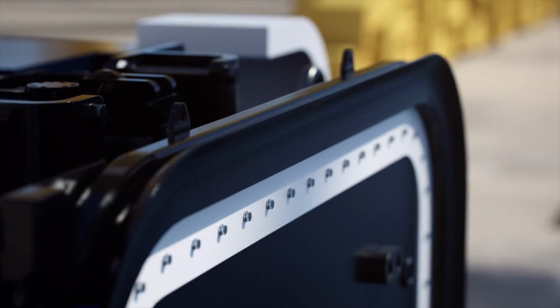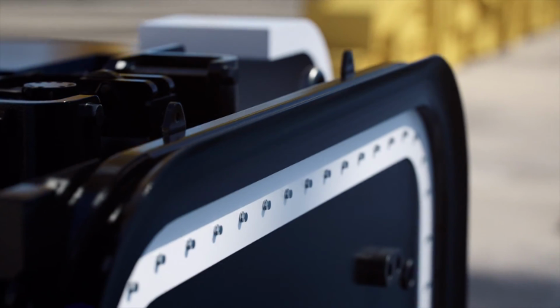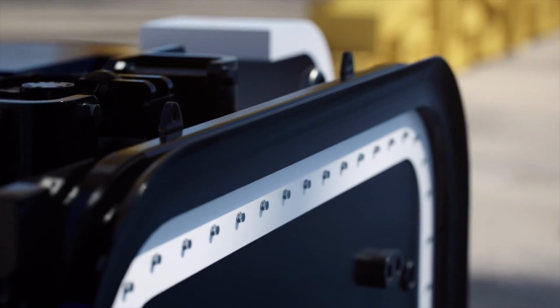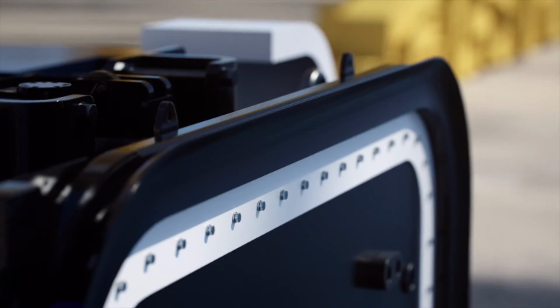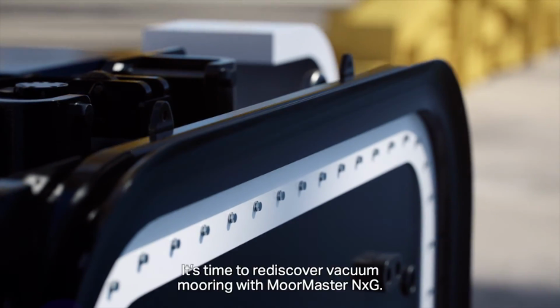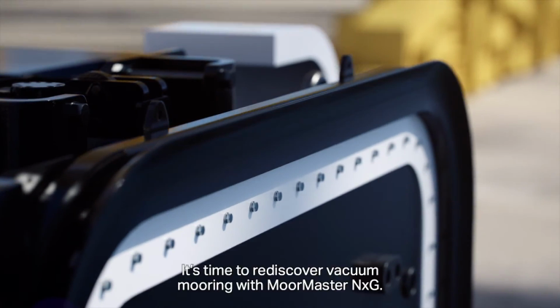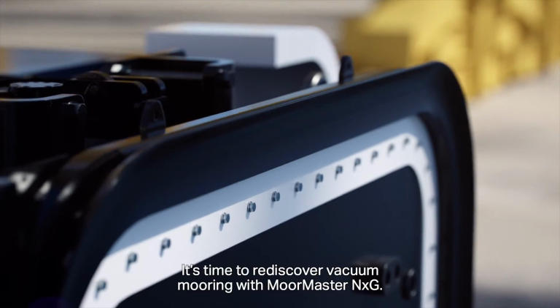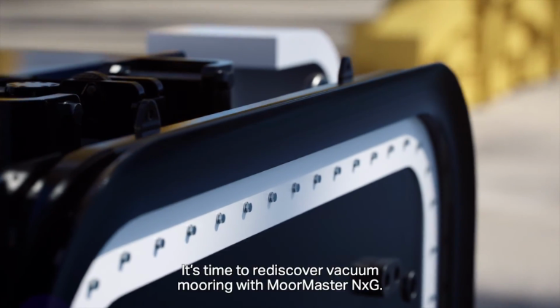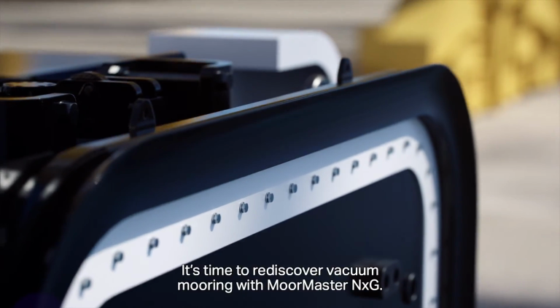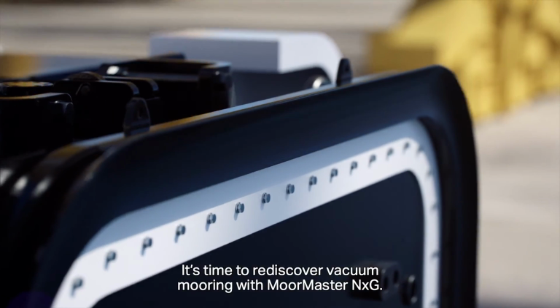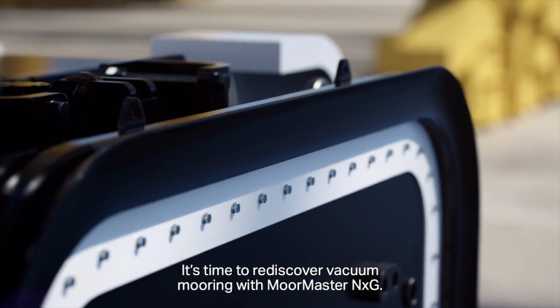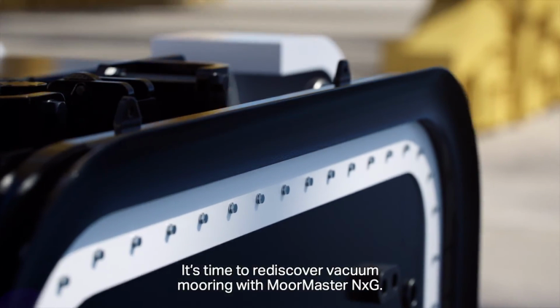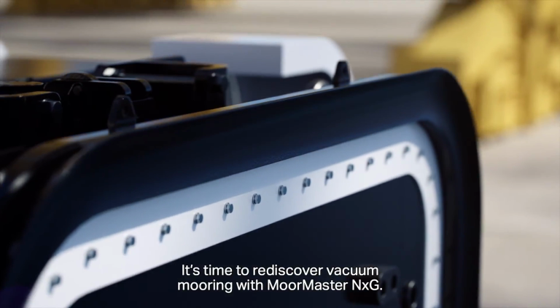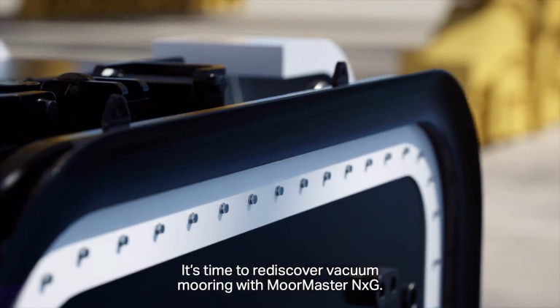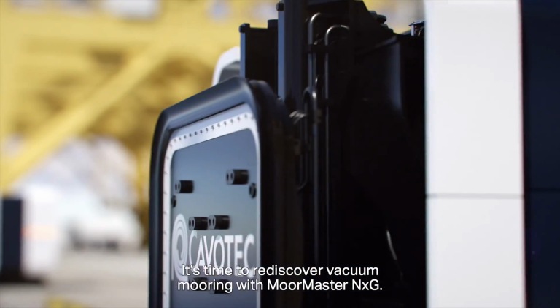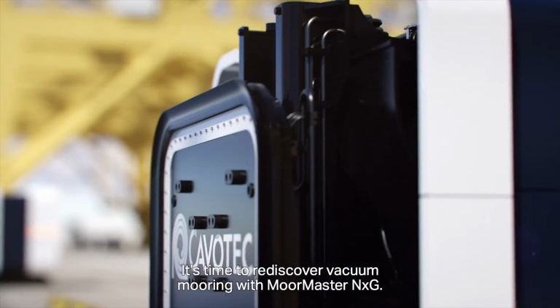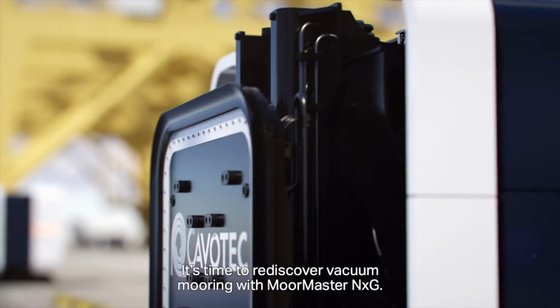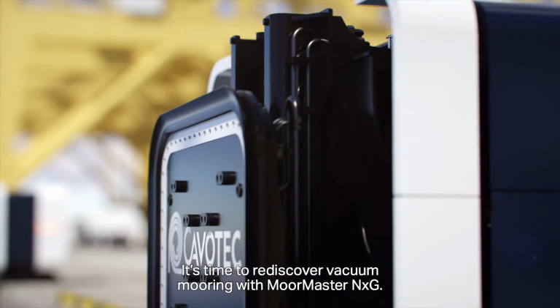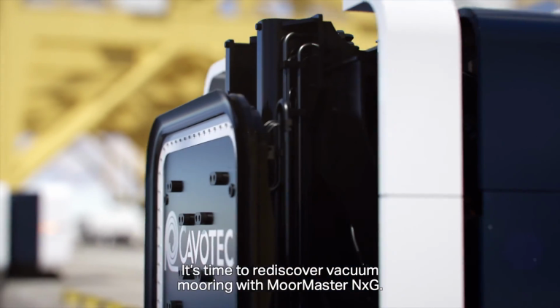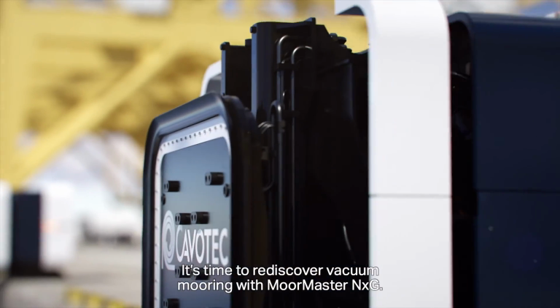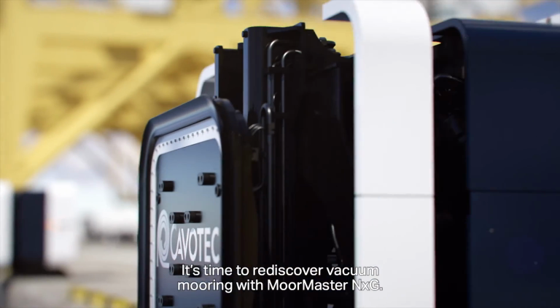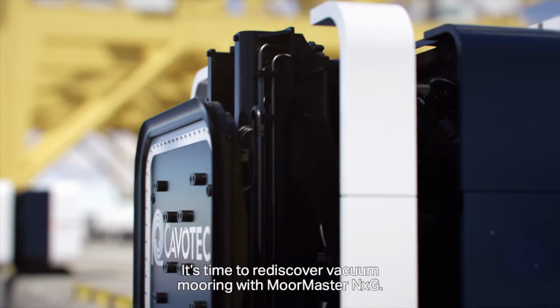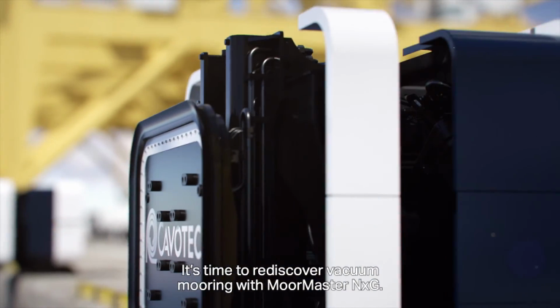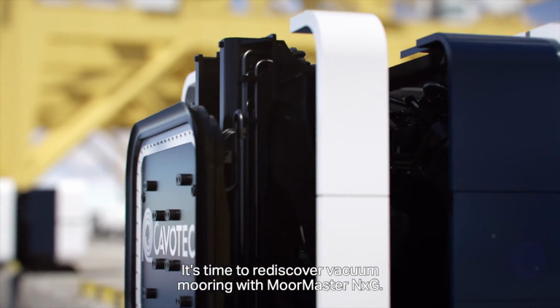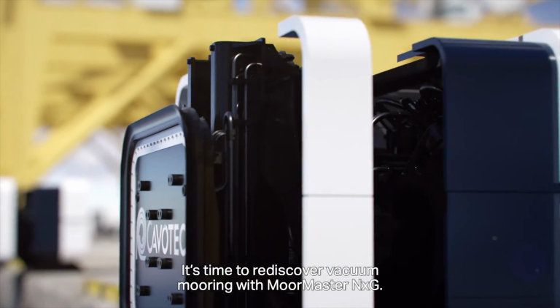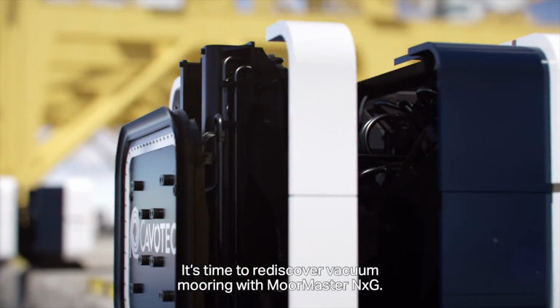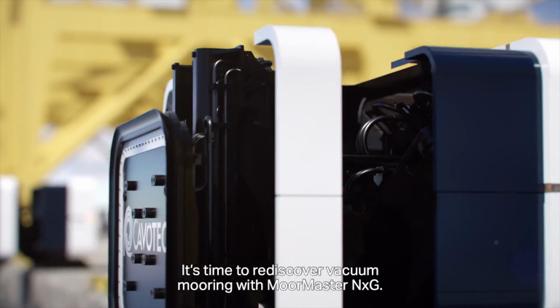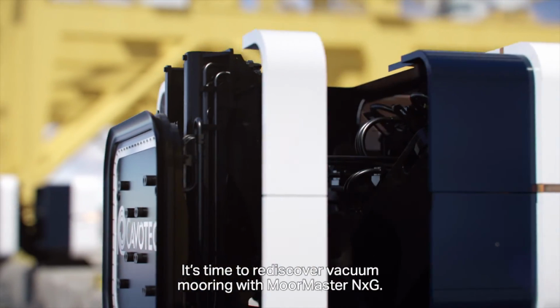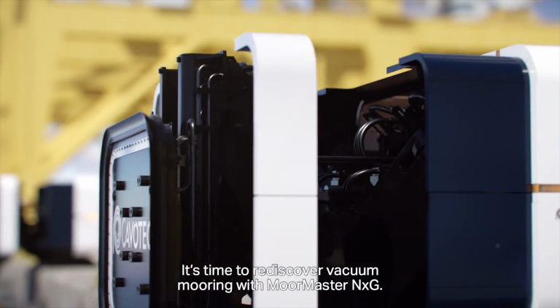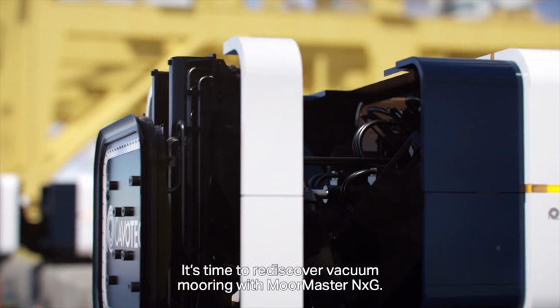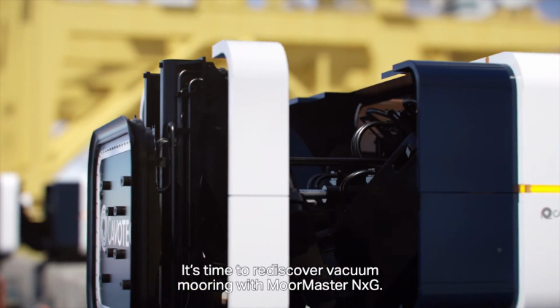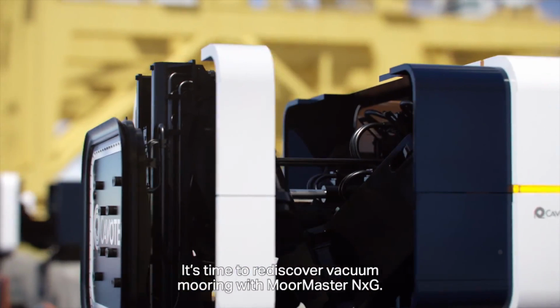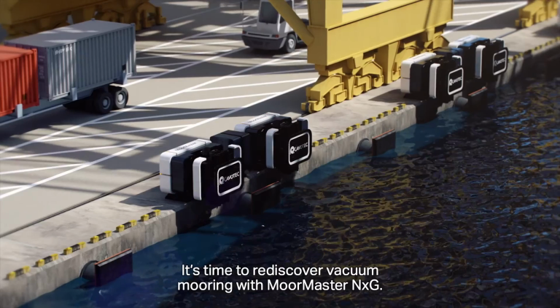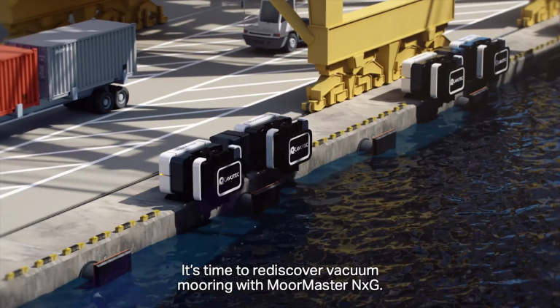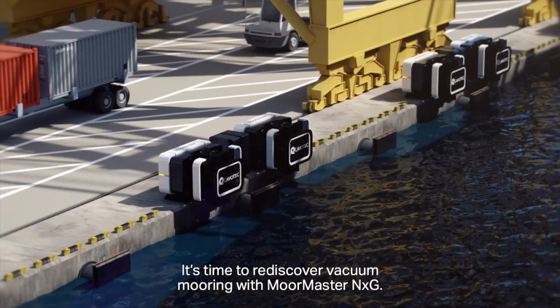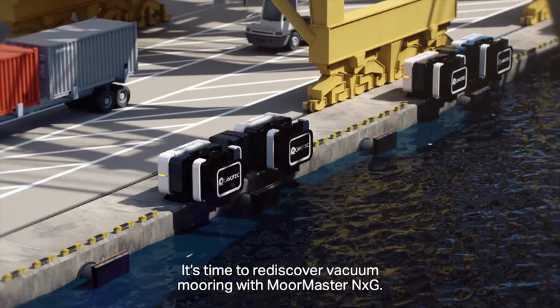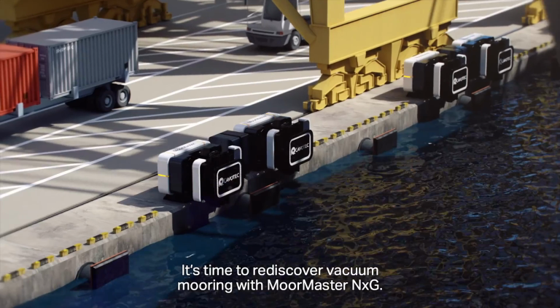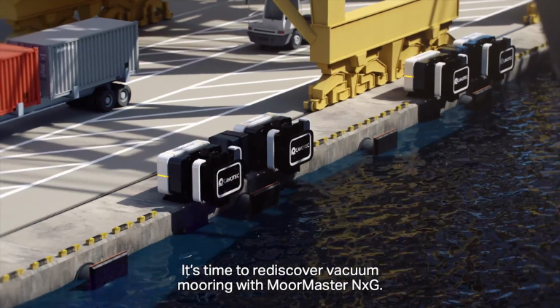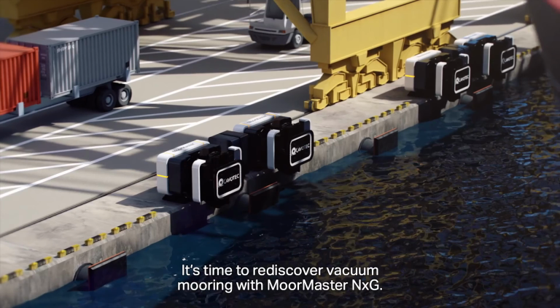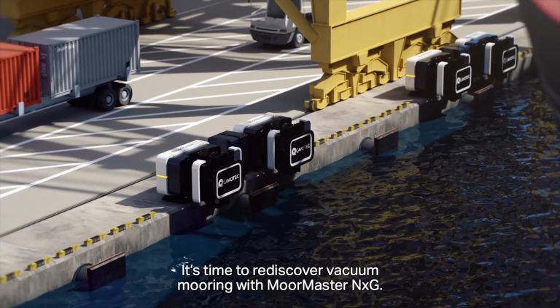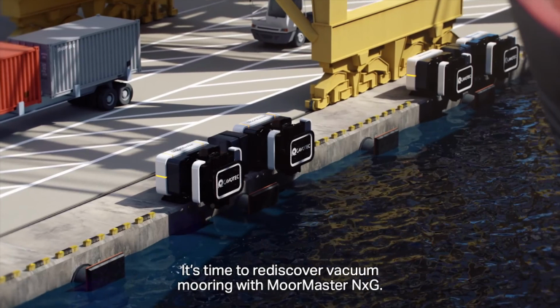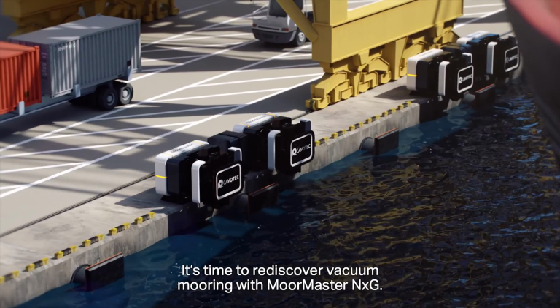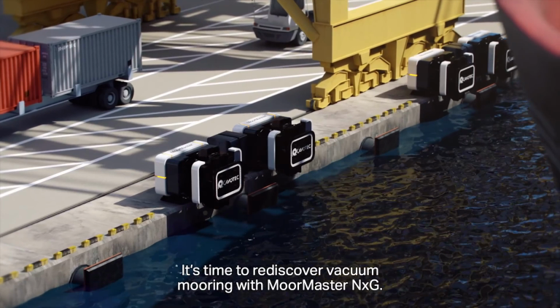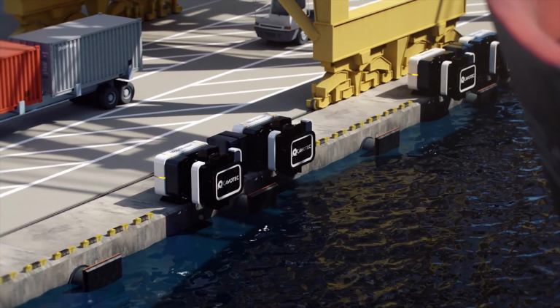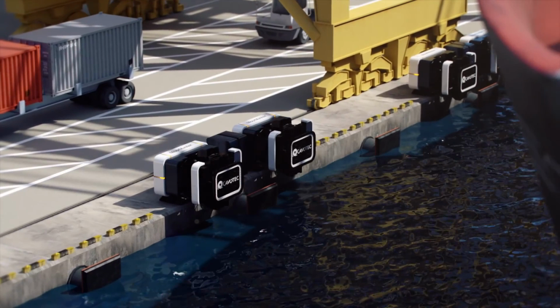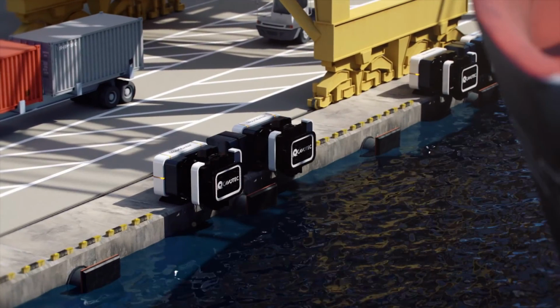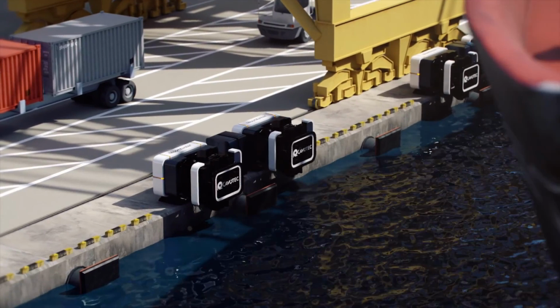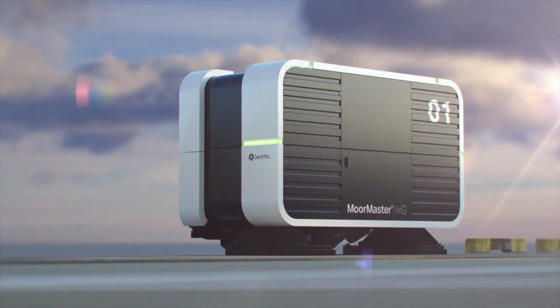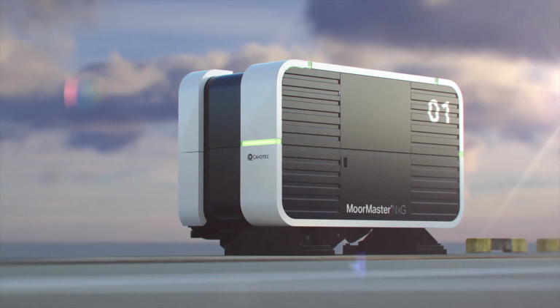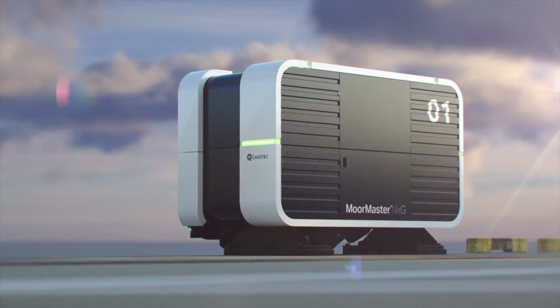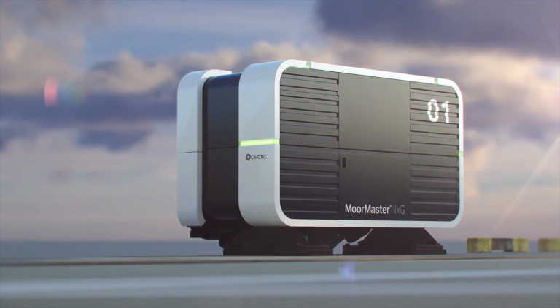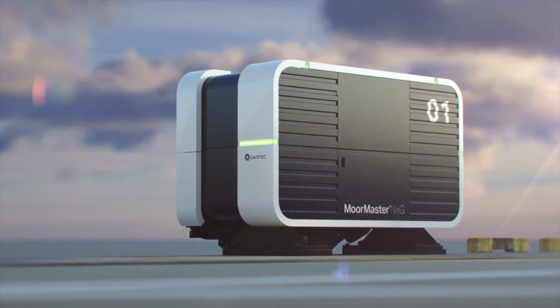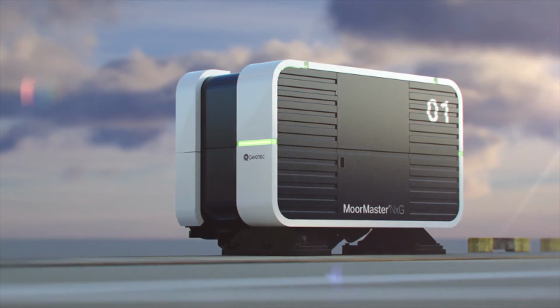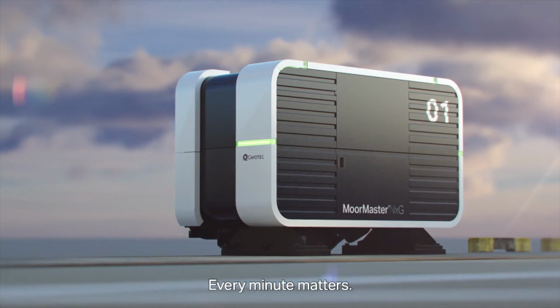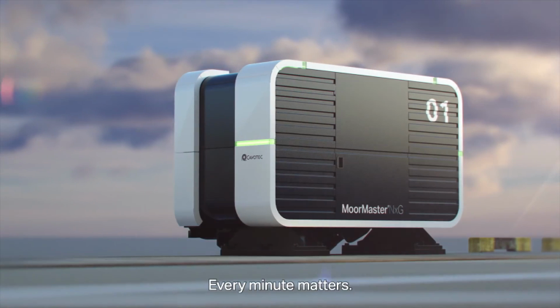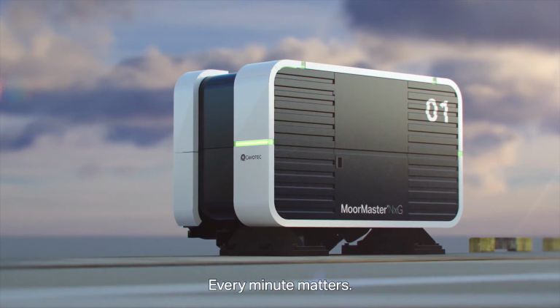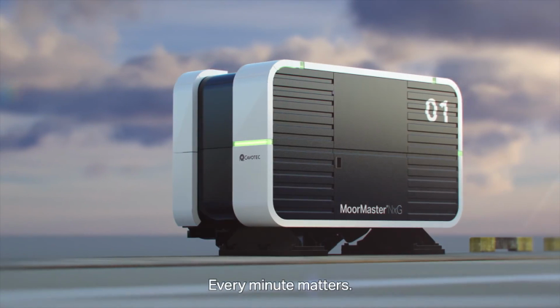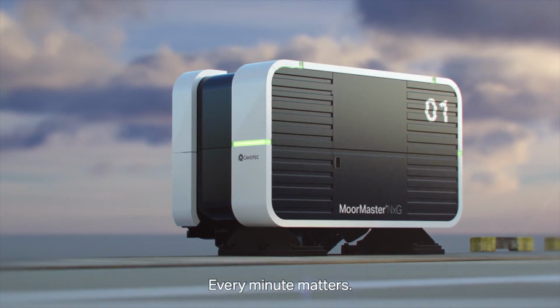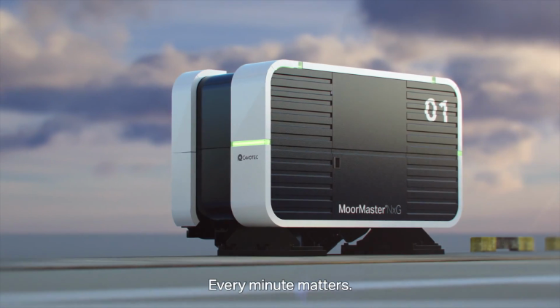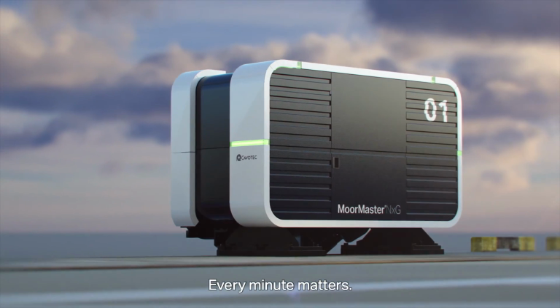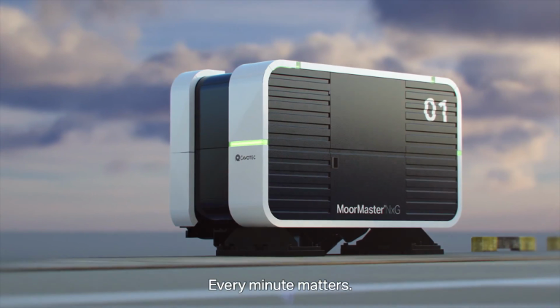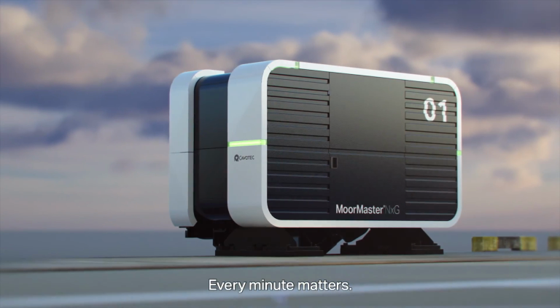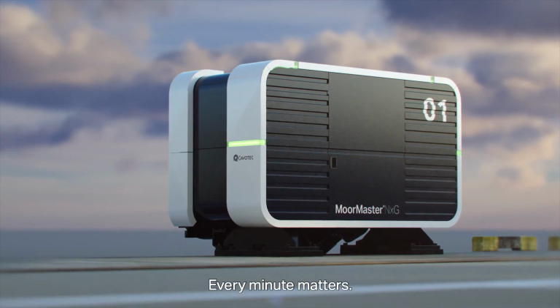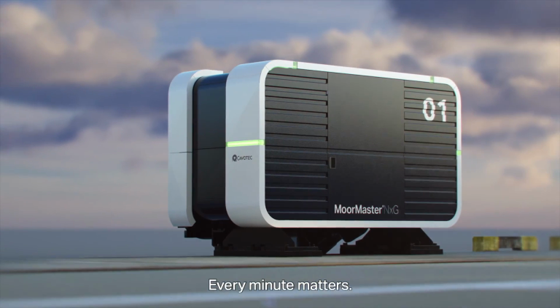It's time to rediscover vacuum mooring with MoreMaster NXG. Every minute matters.